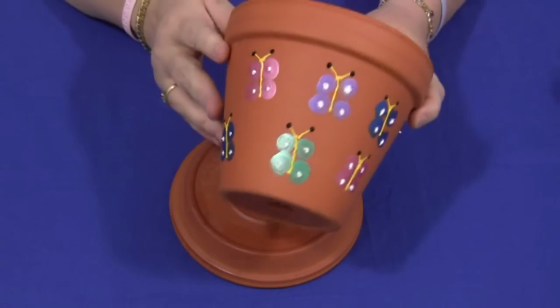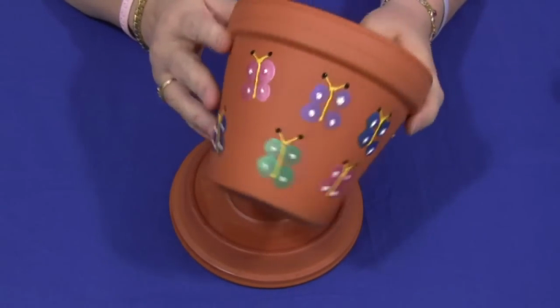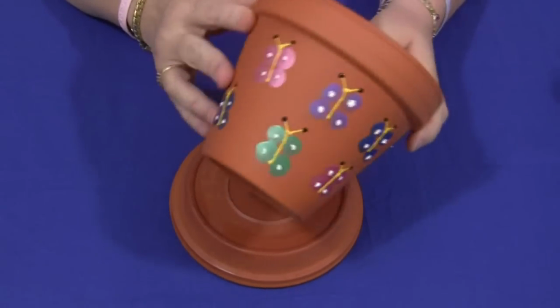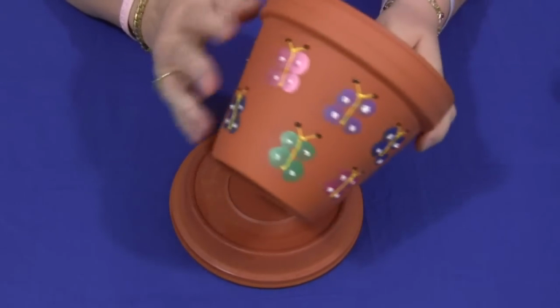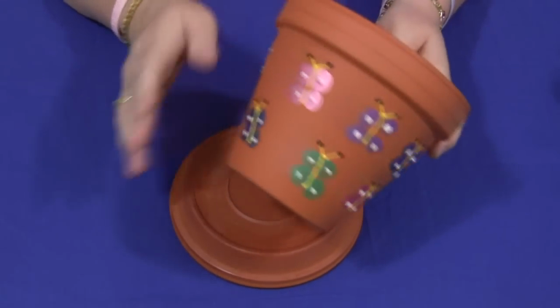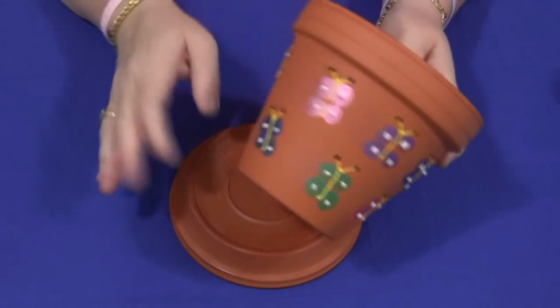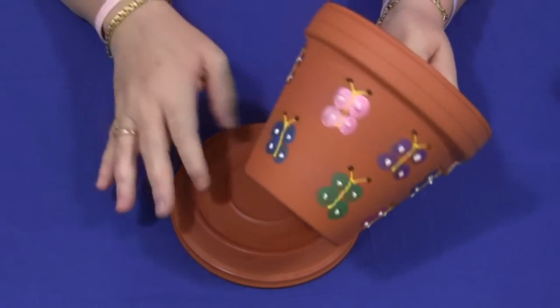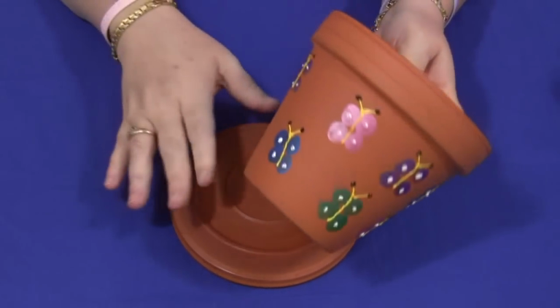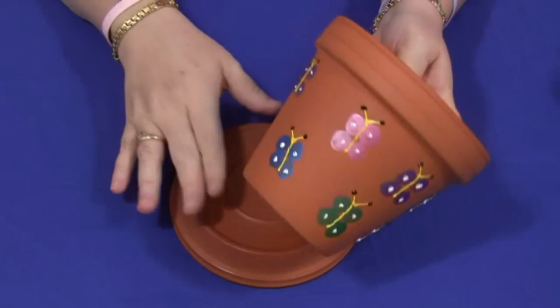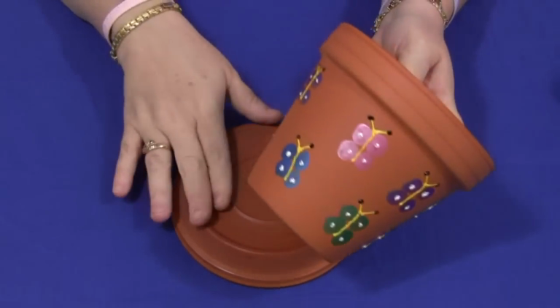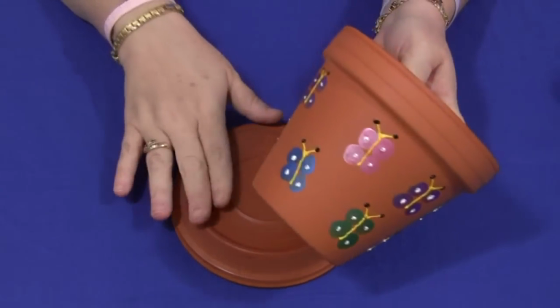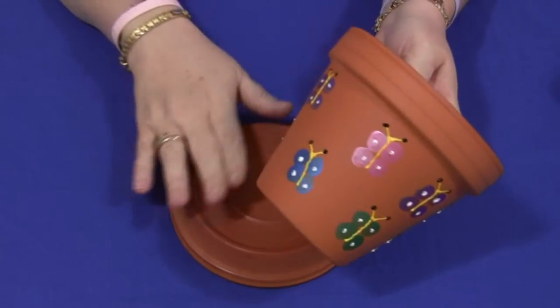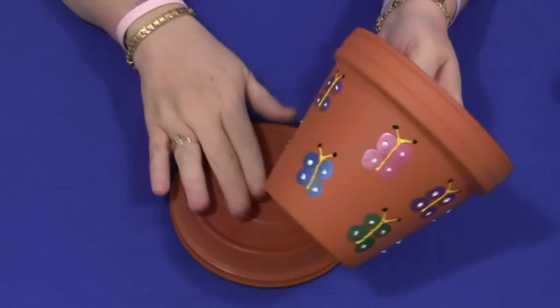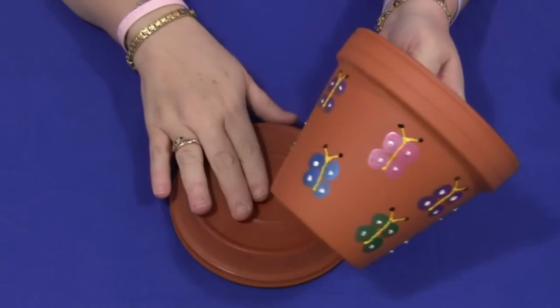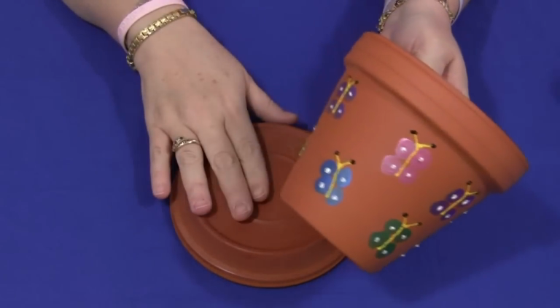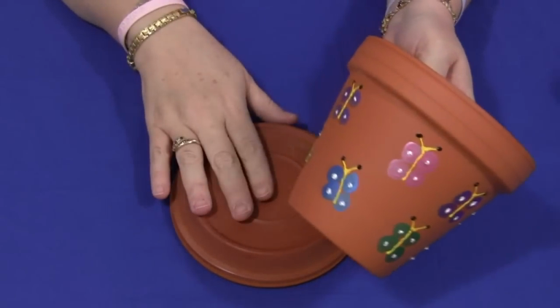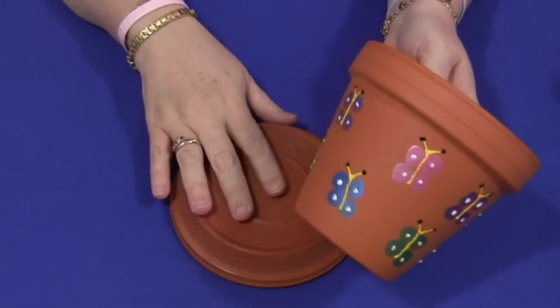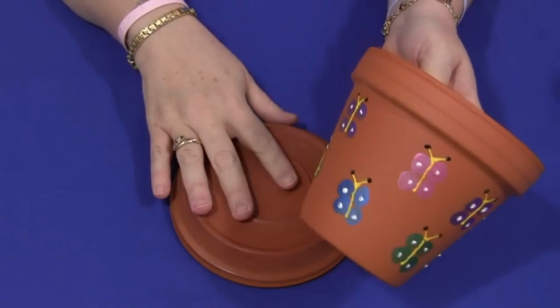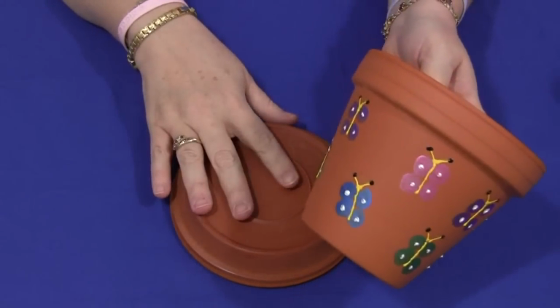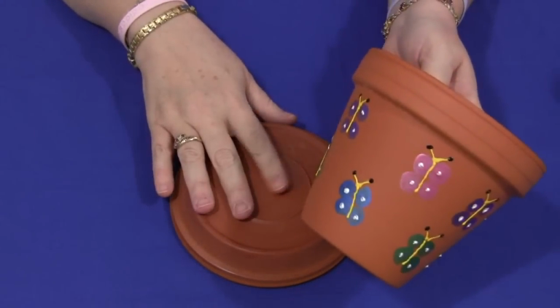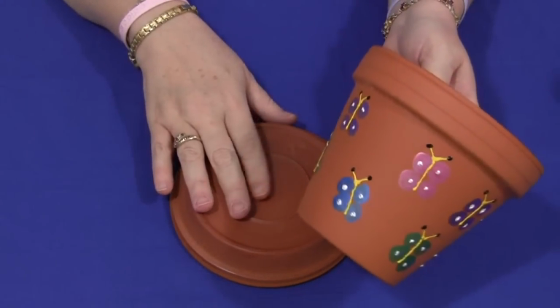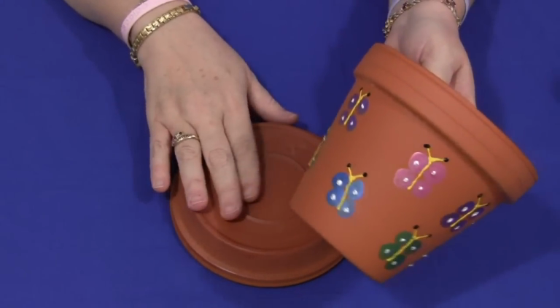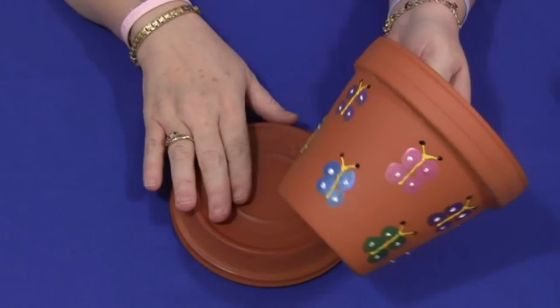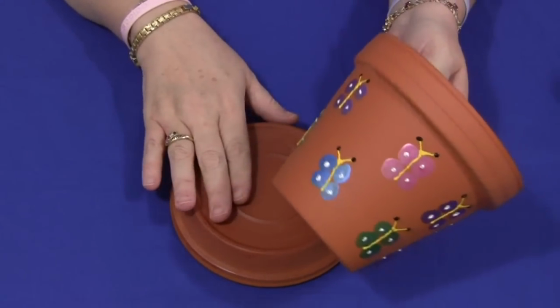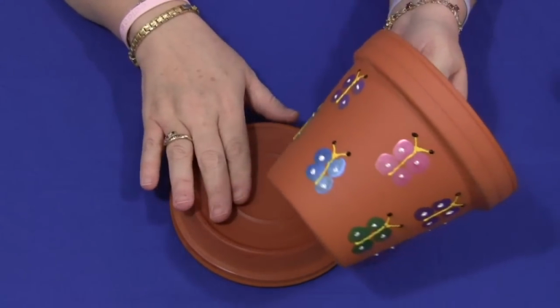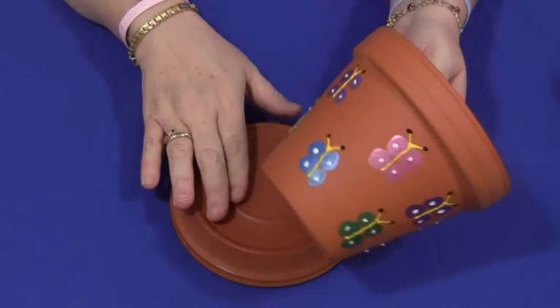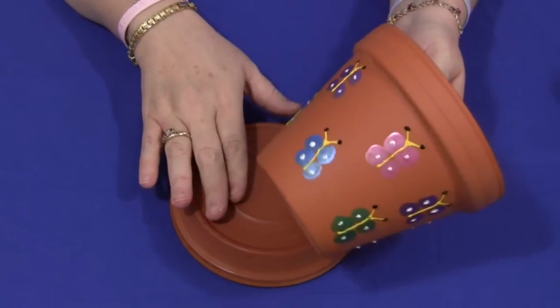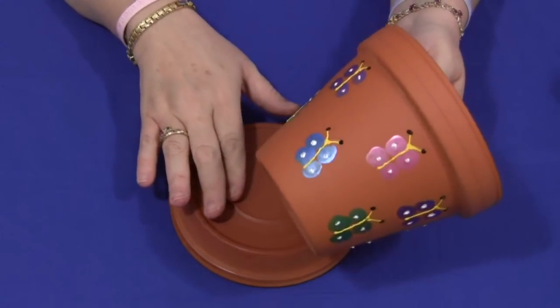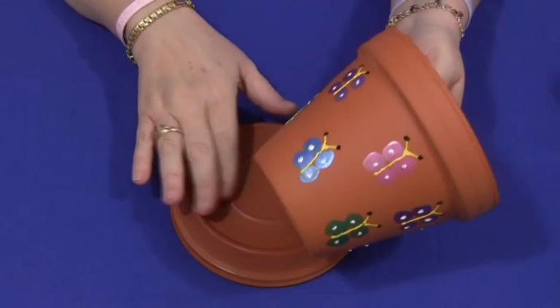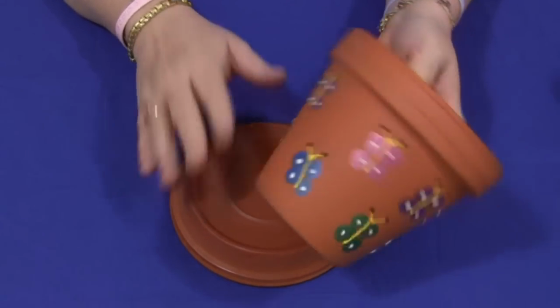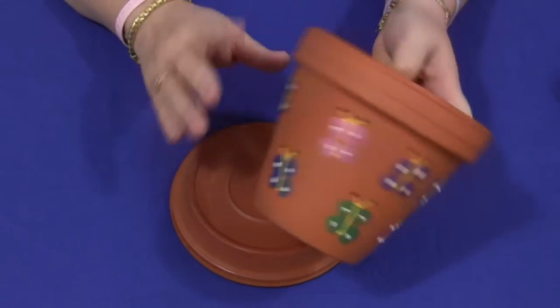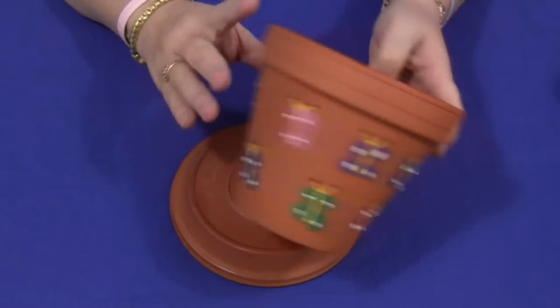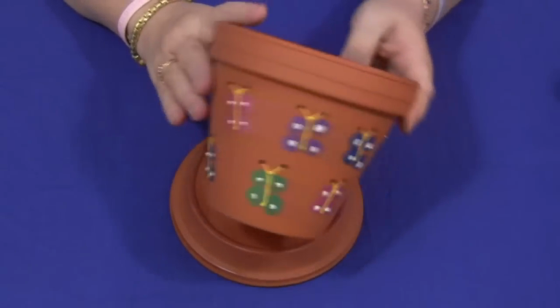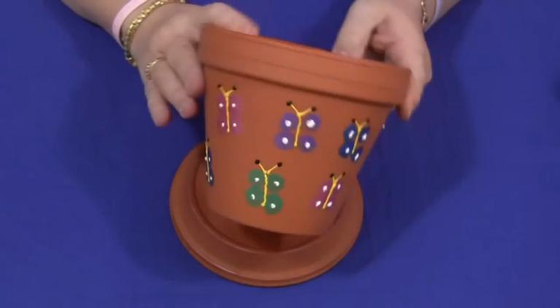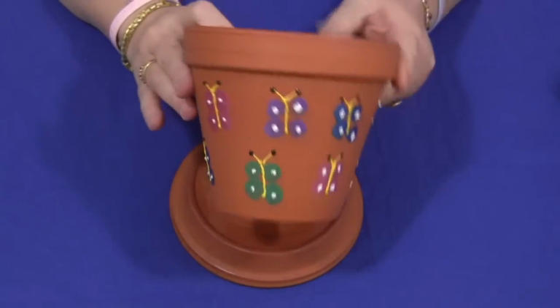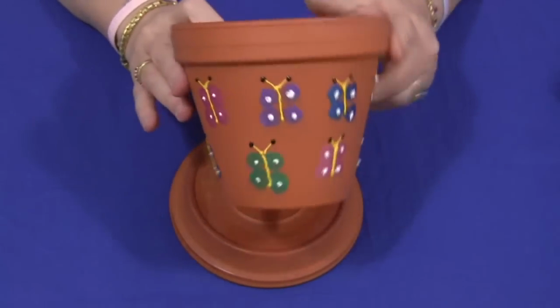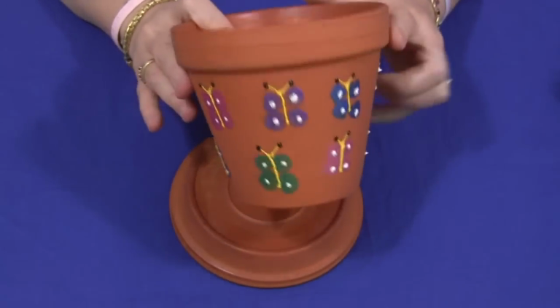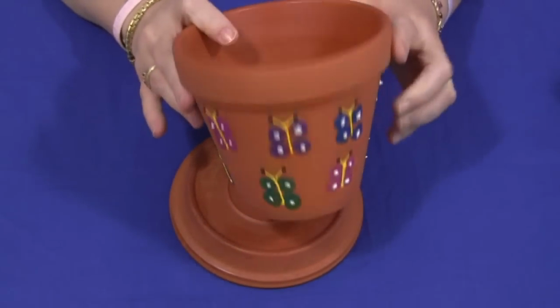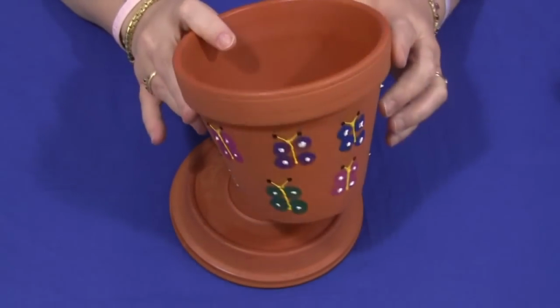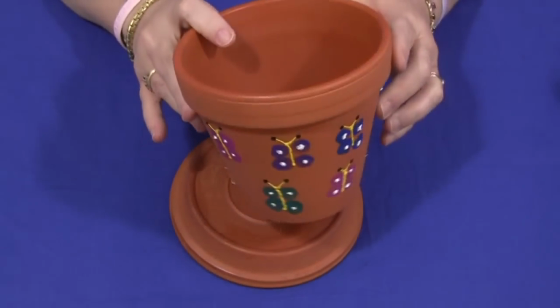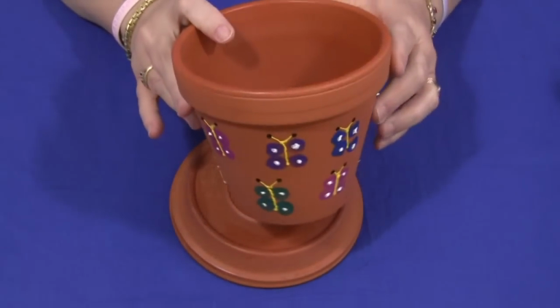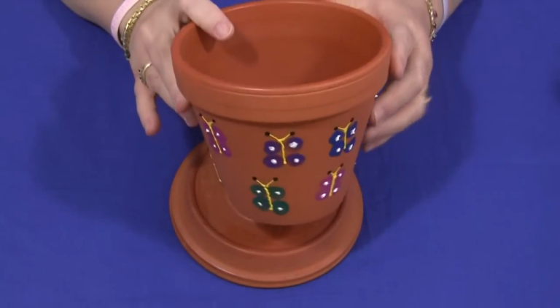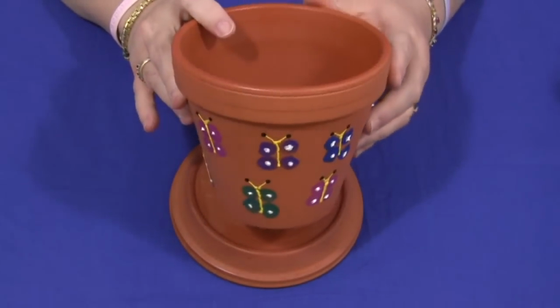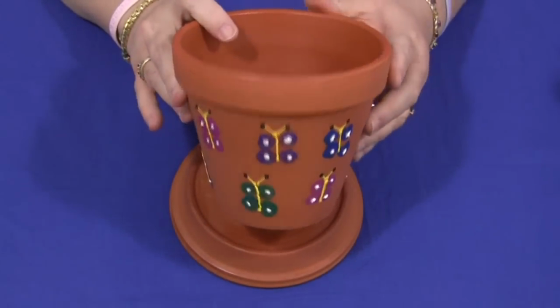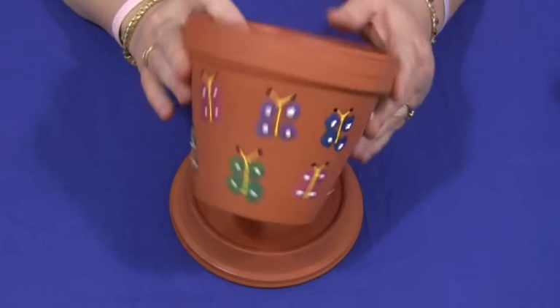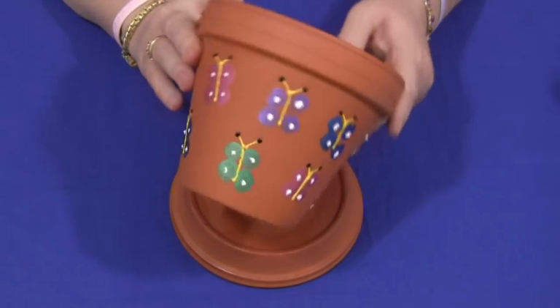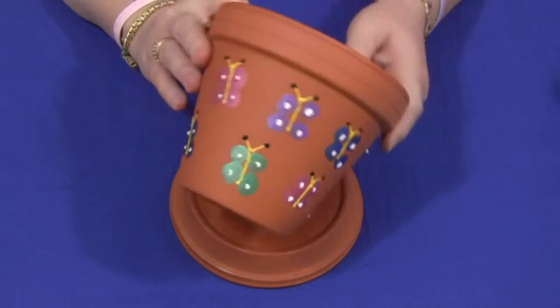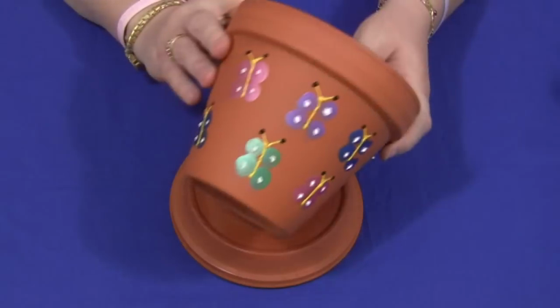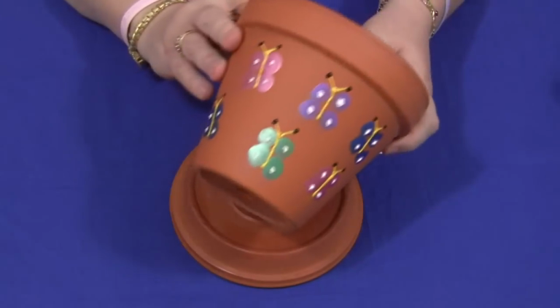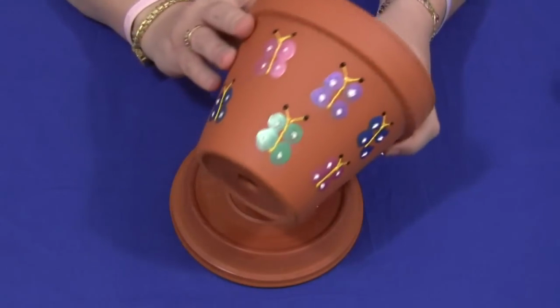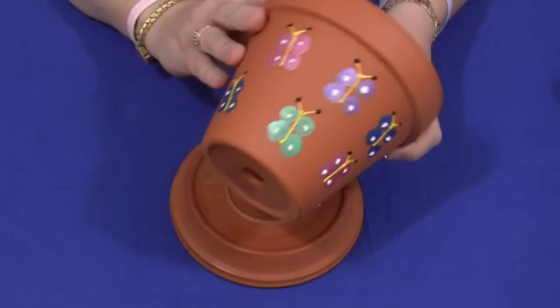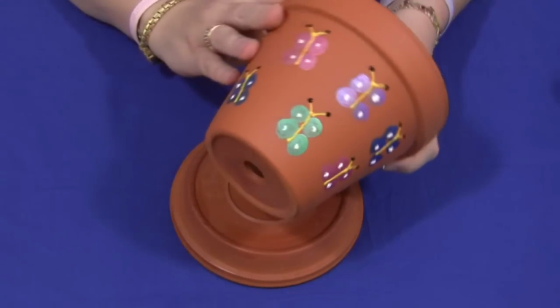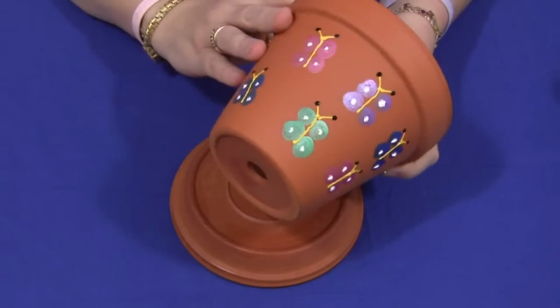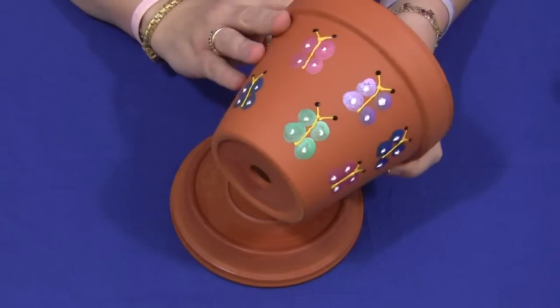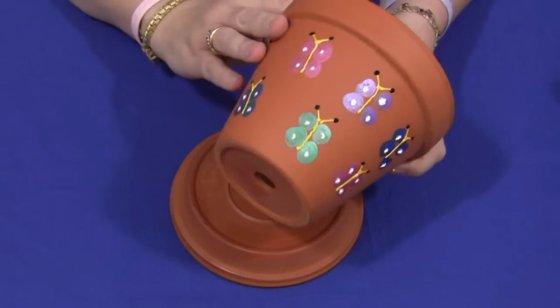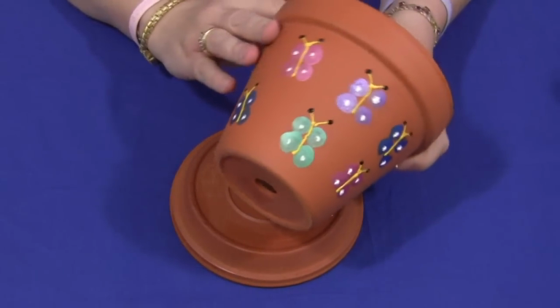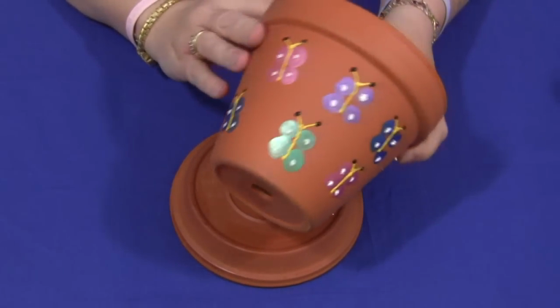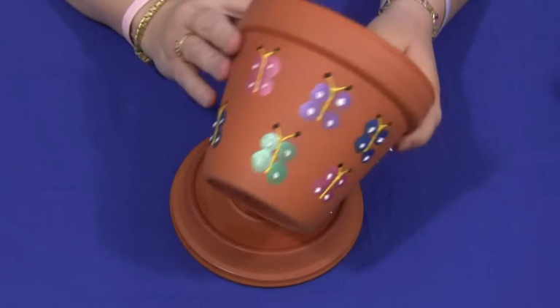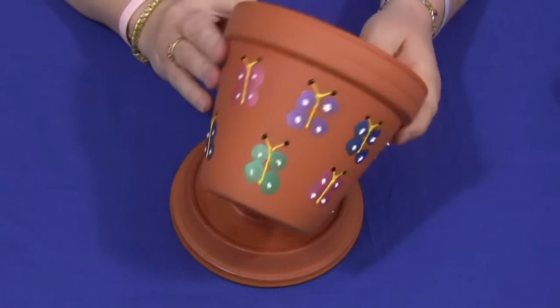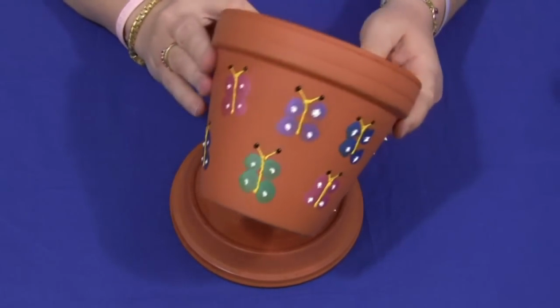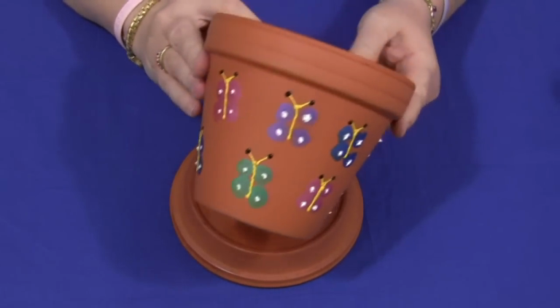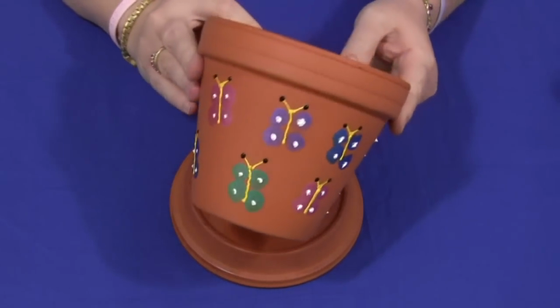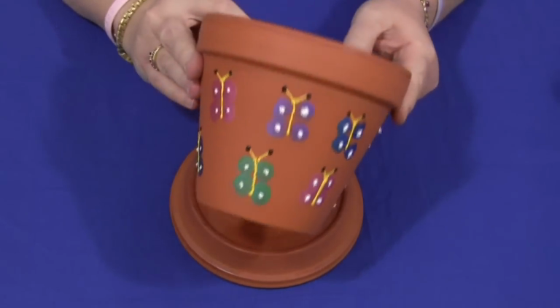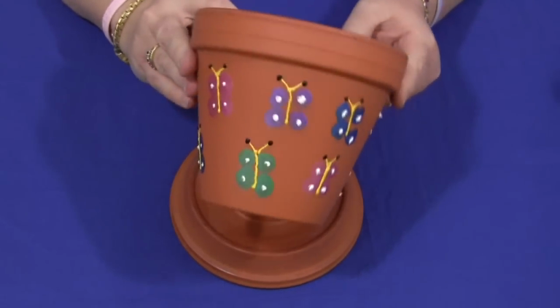You'll need to start with a clean dry clay pot. This is a six inch size, and I find that it works well for this project.